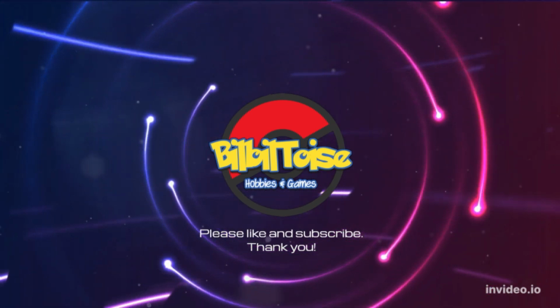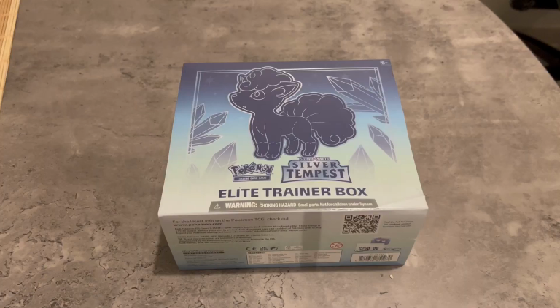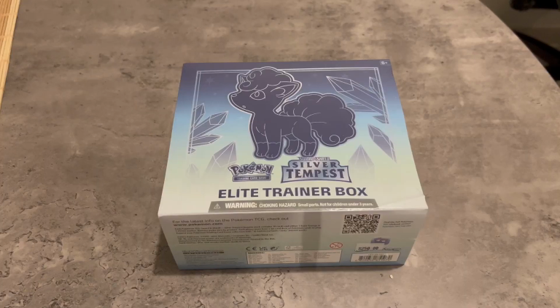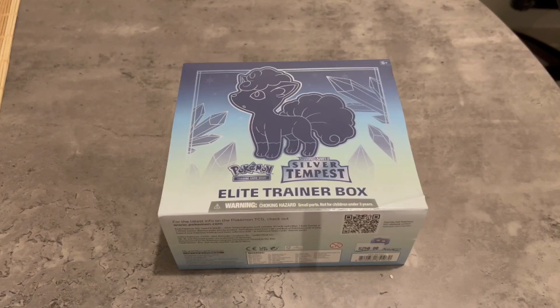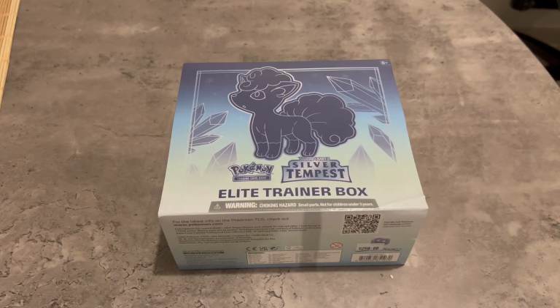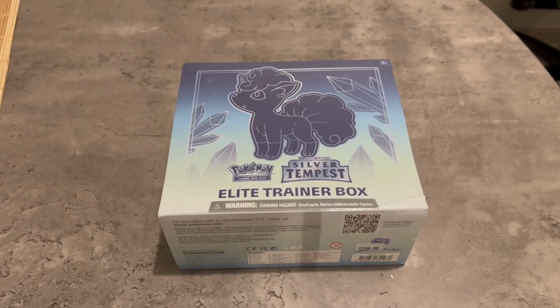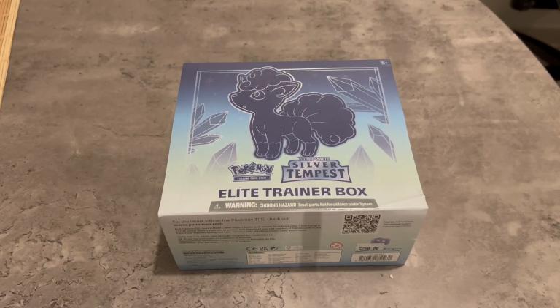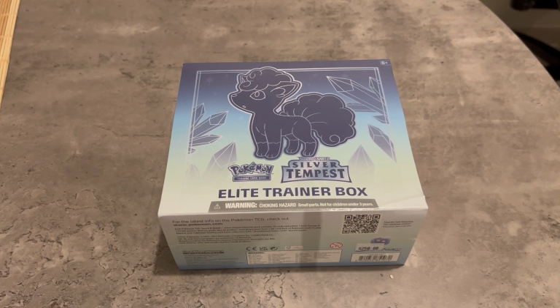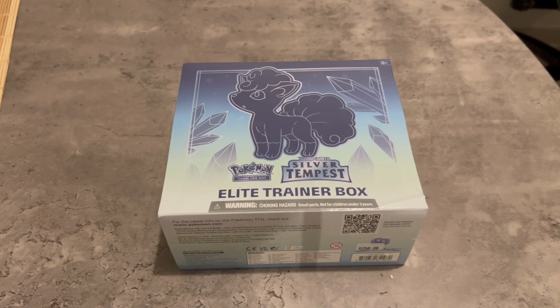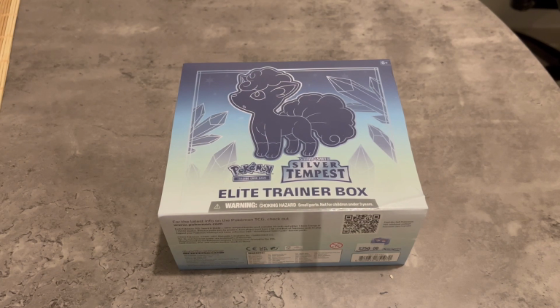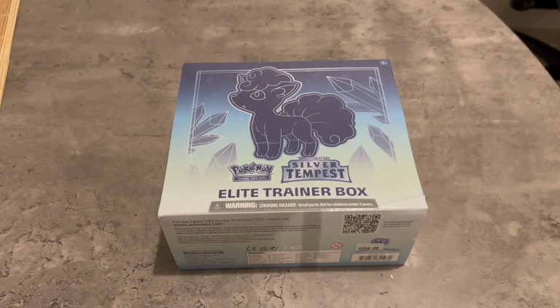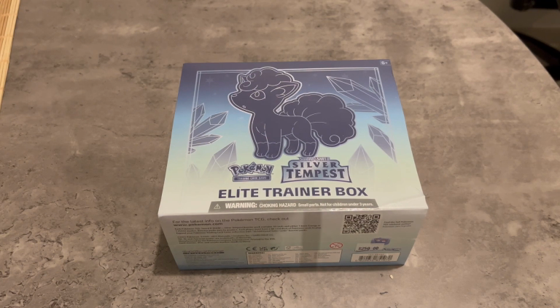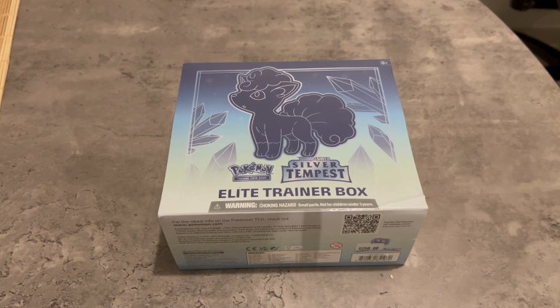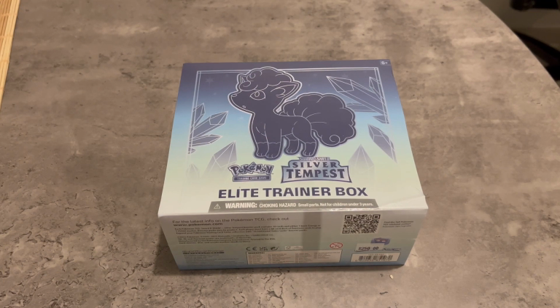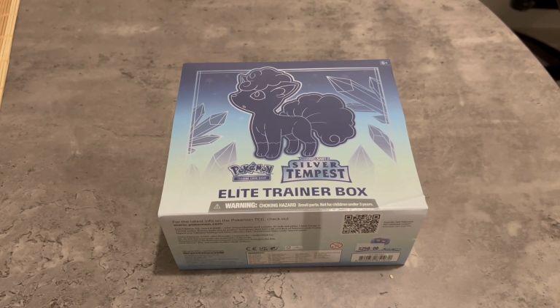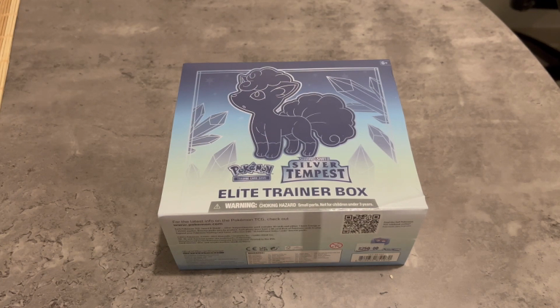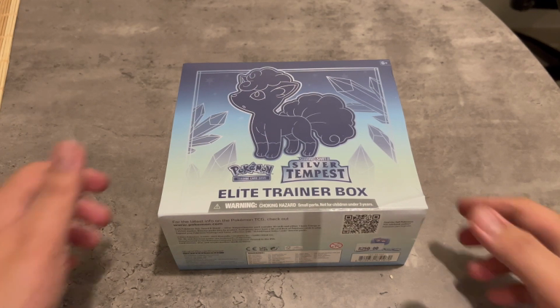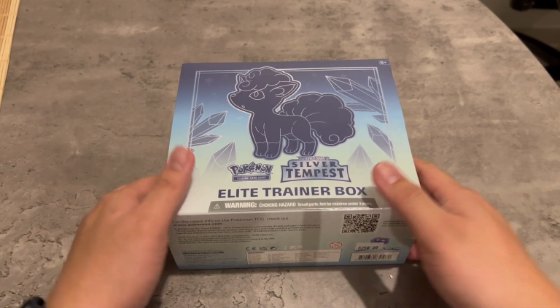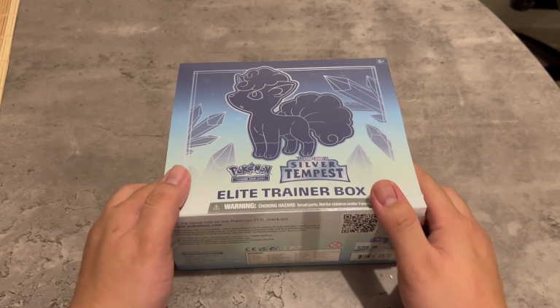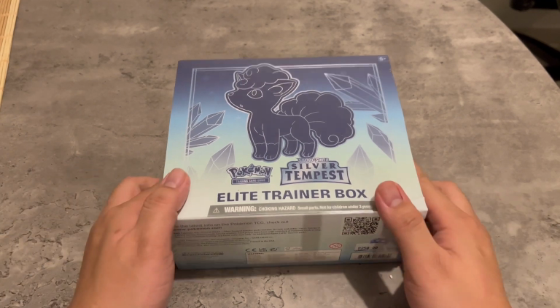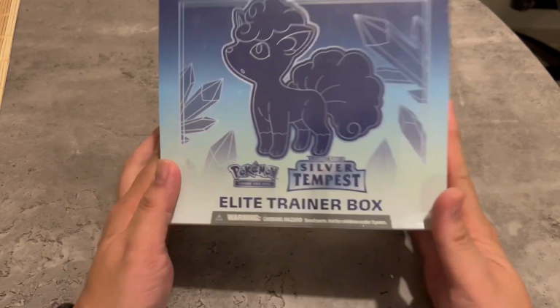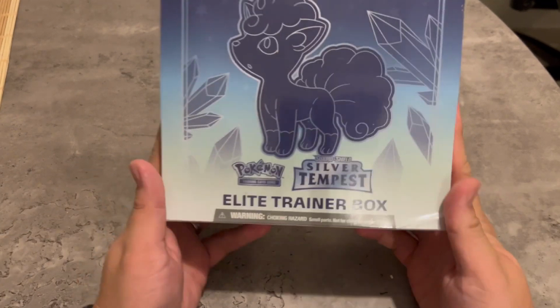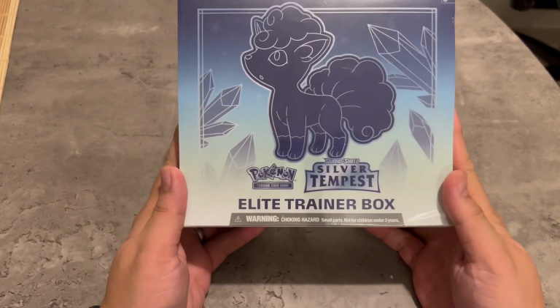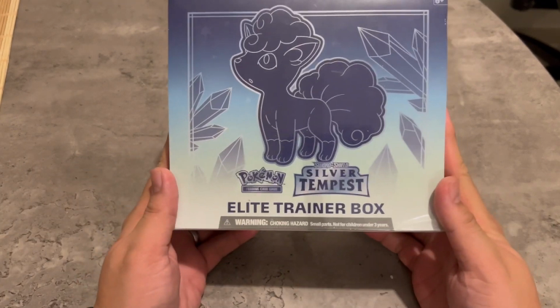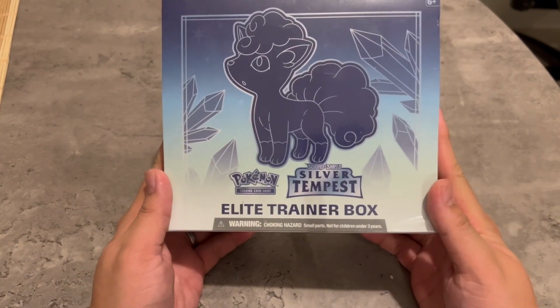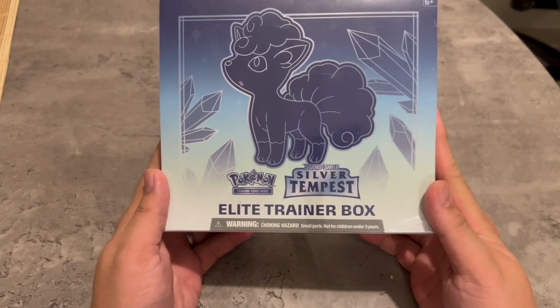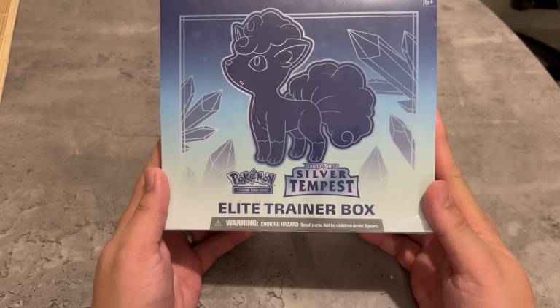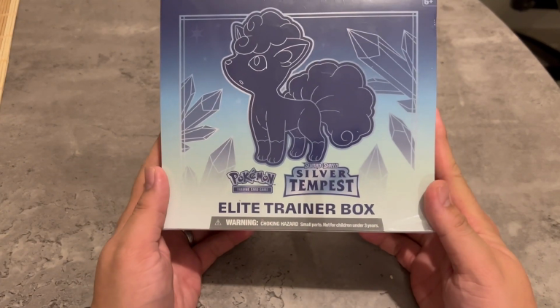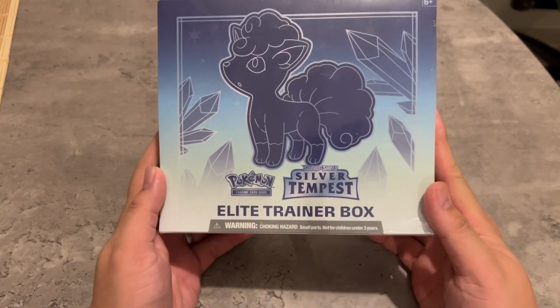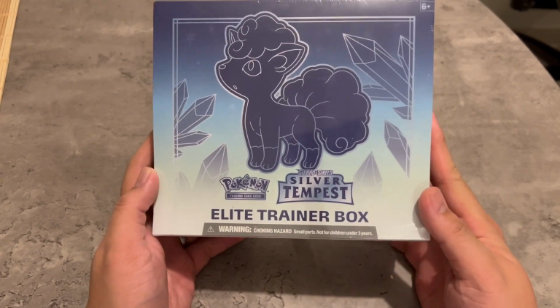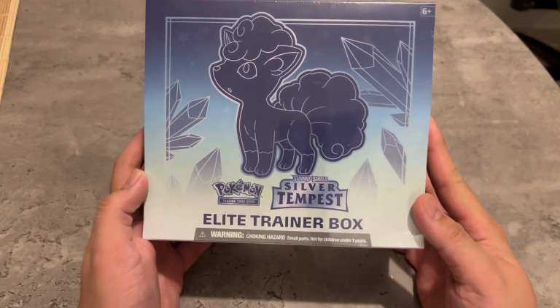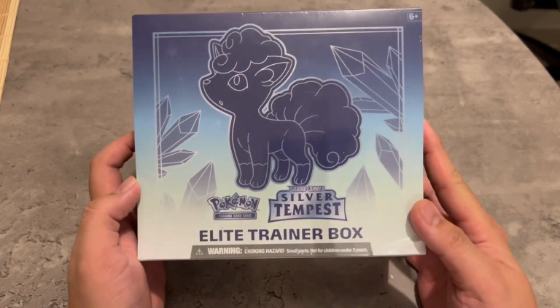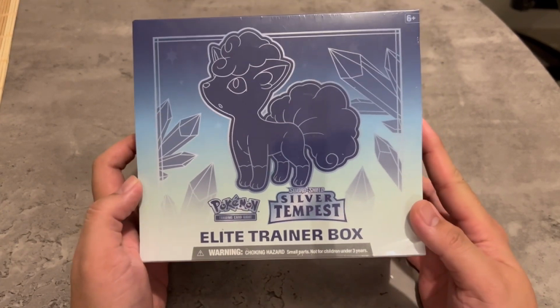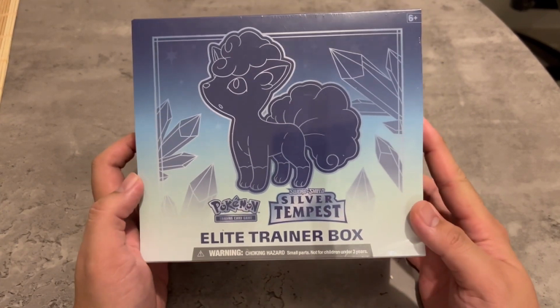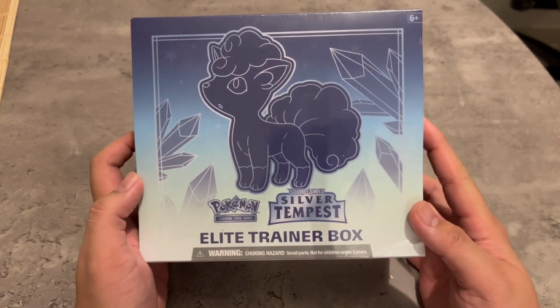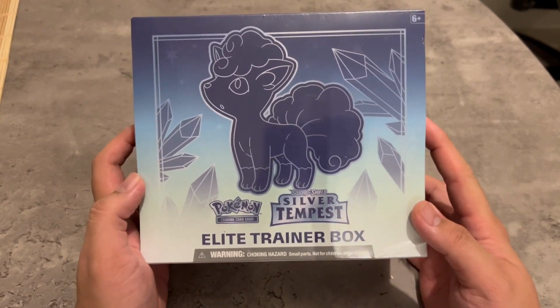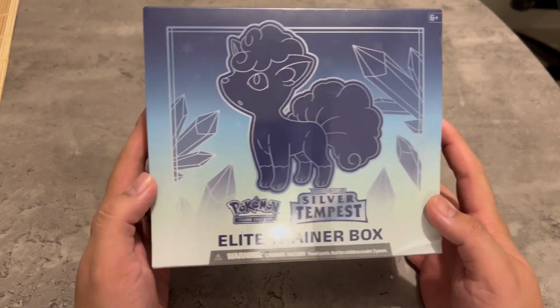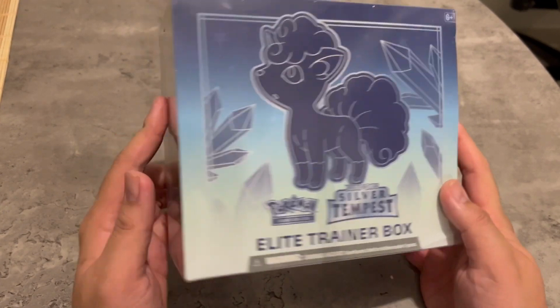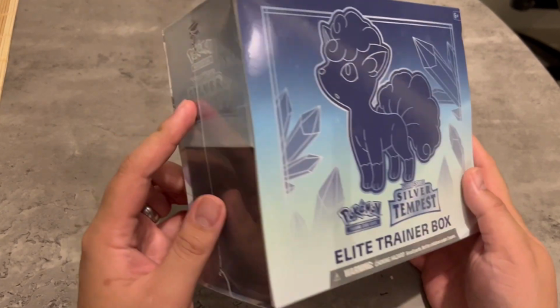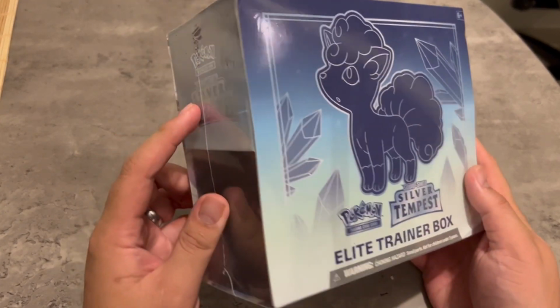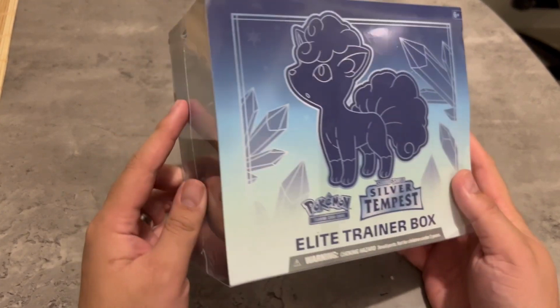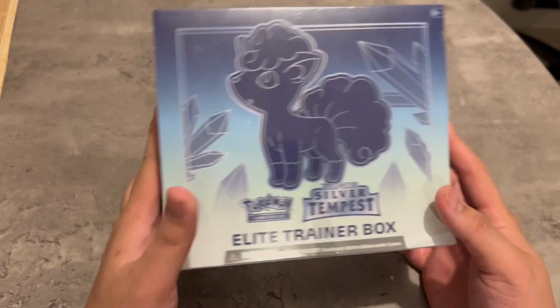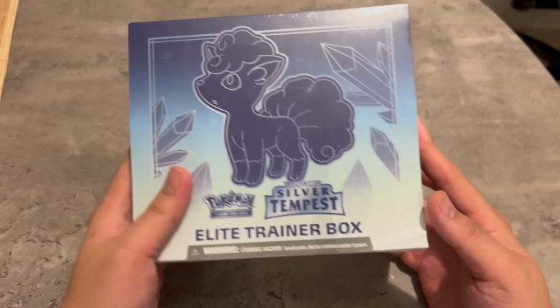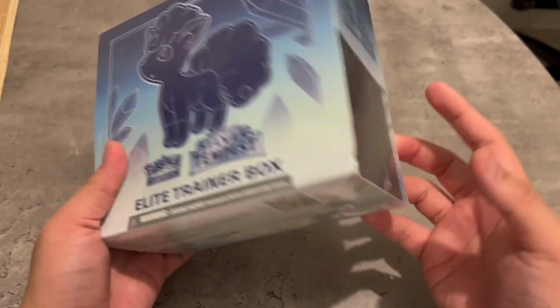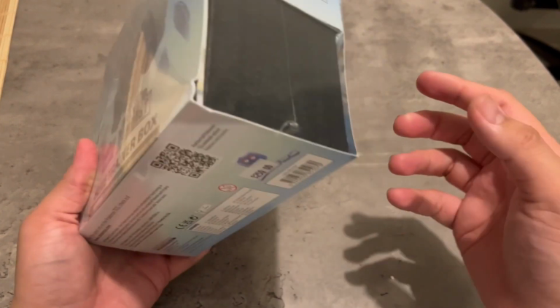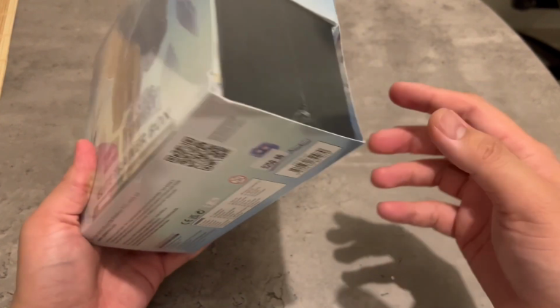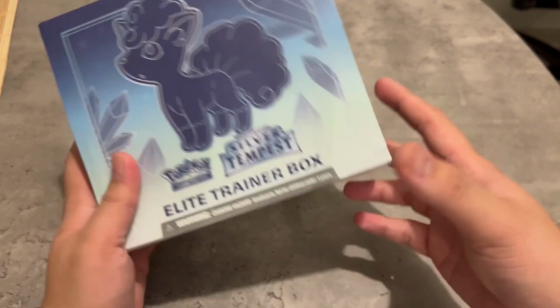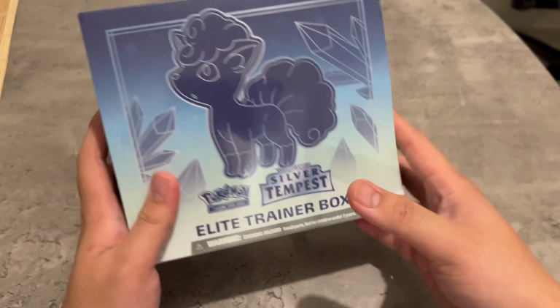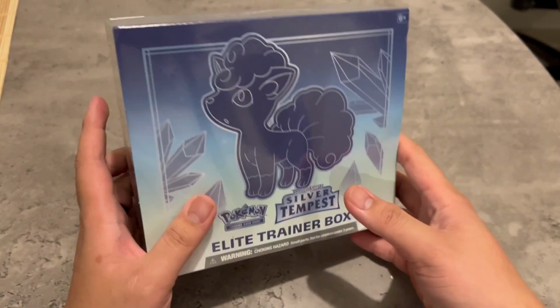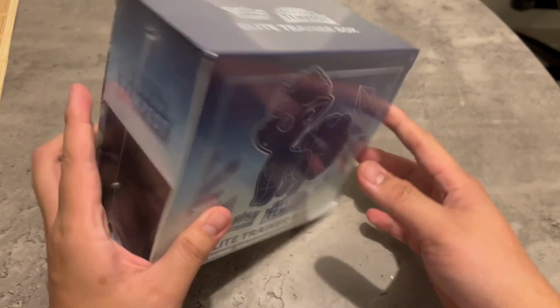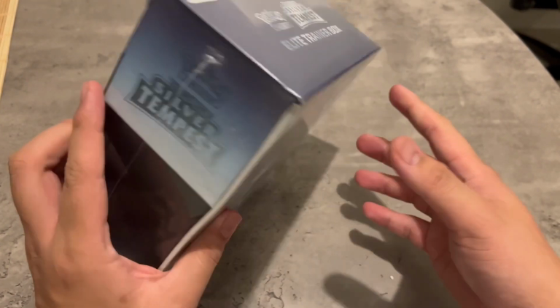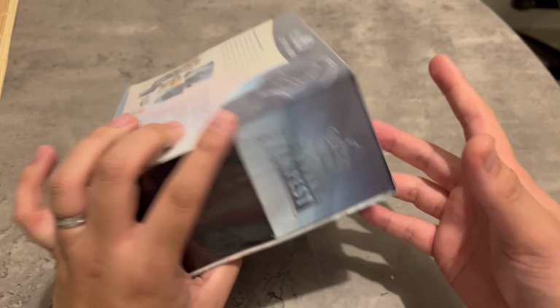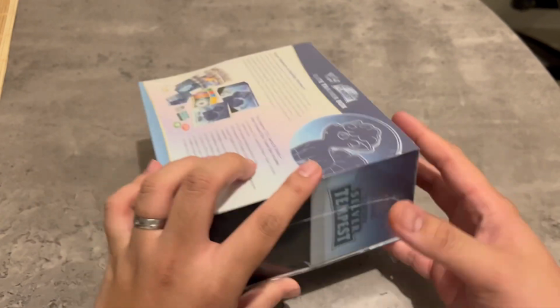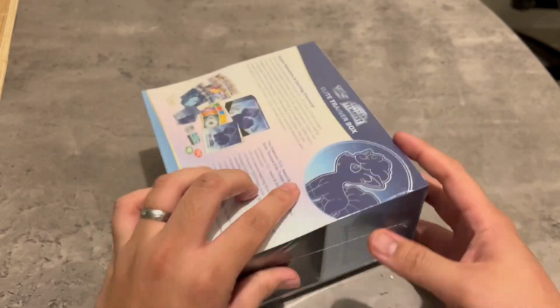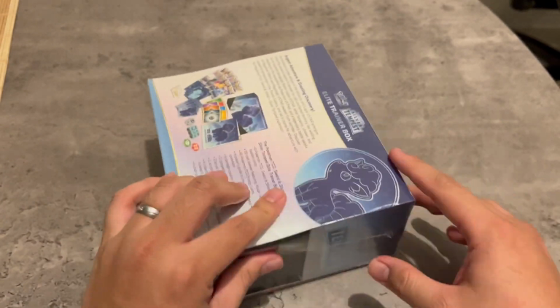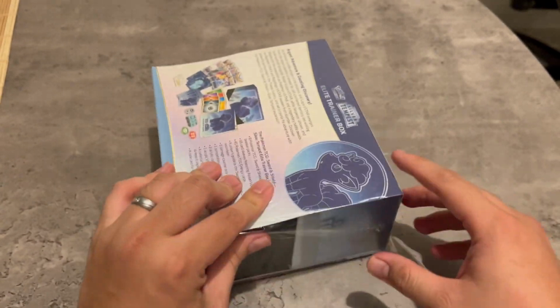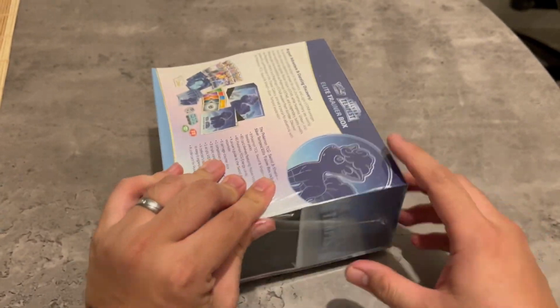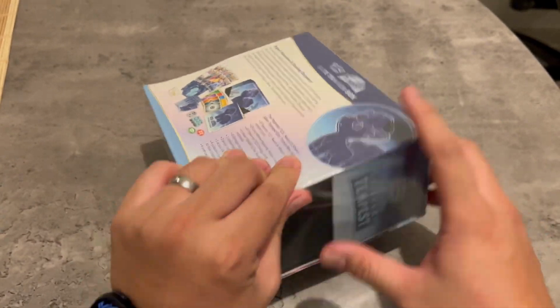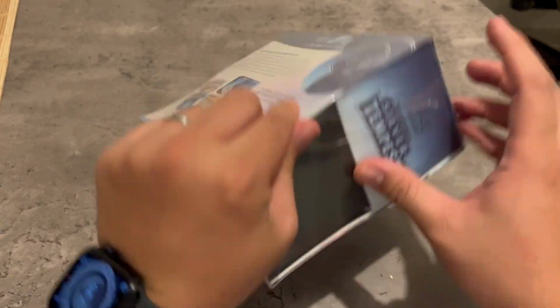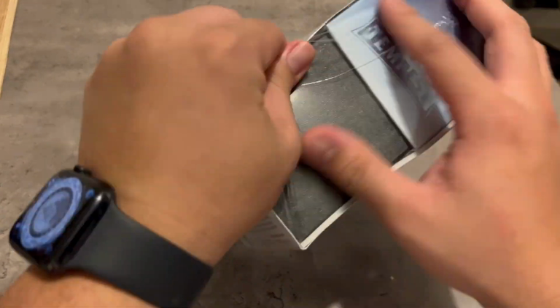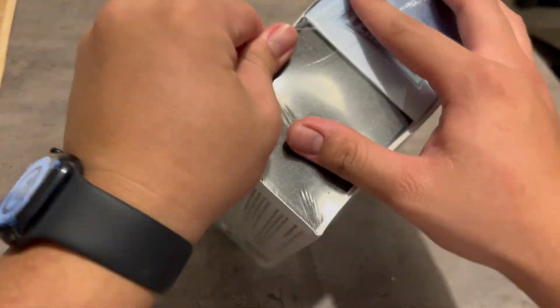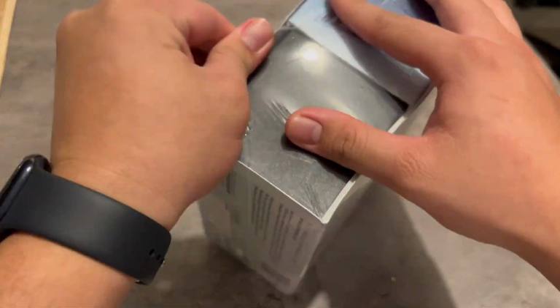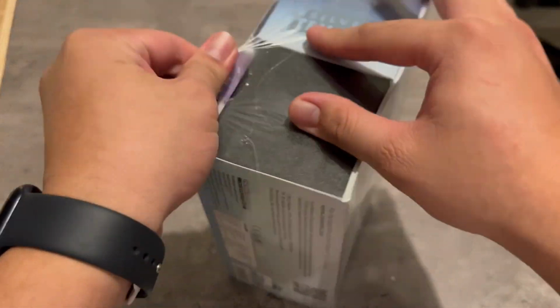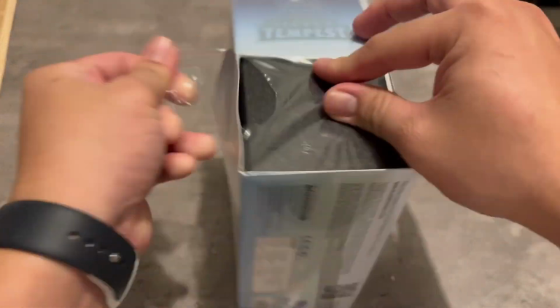What's up, what's up, what's up mga kabilbil. We got our Elite Trainer Box for Silver Tempest and we're gonna open it out. Let's go!